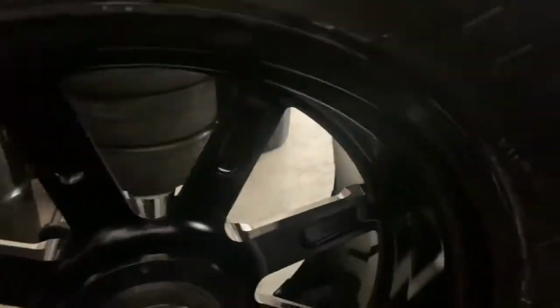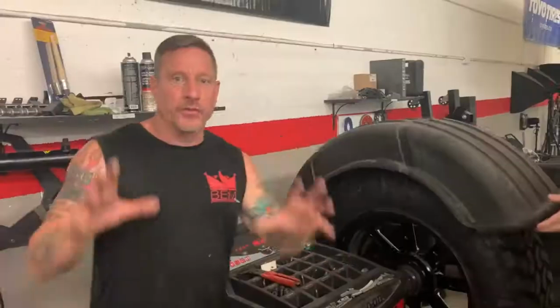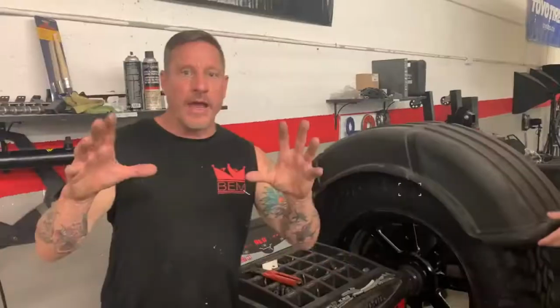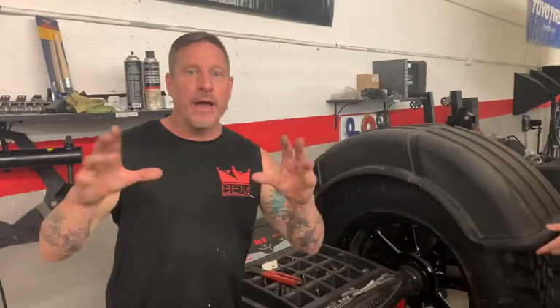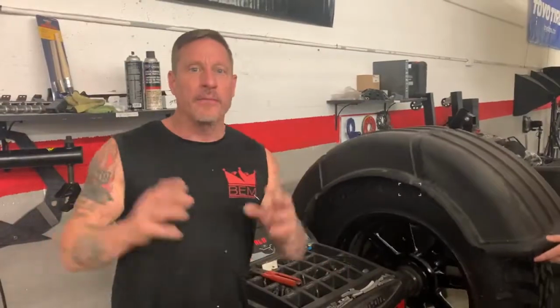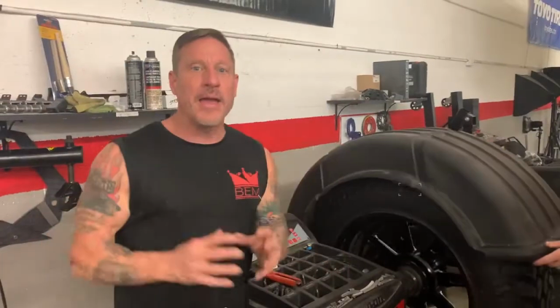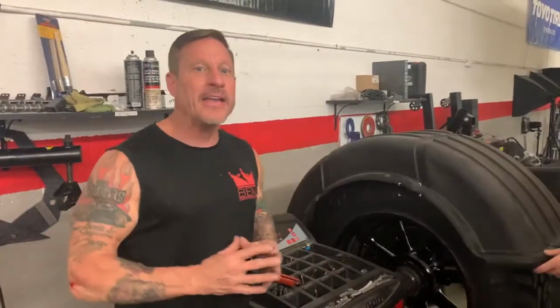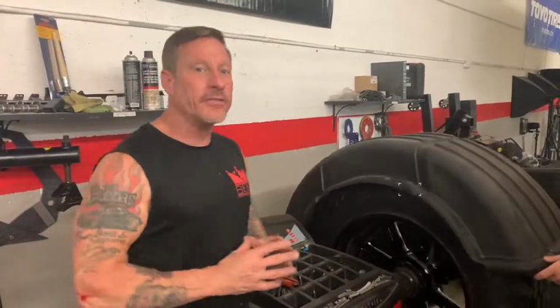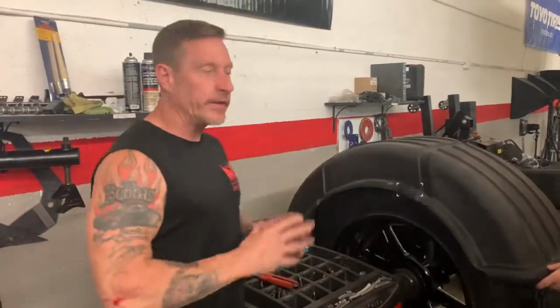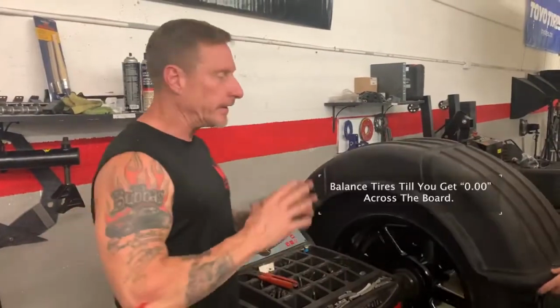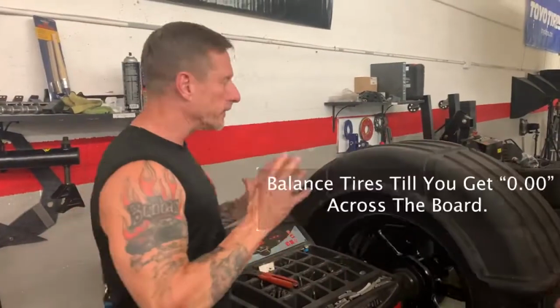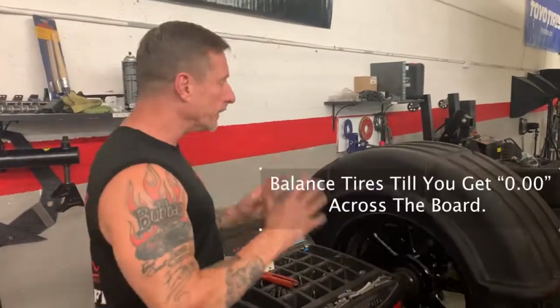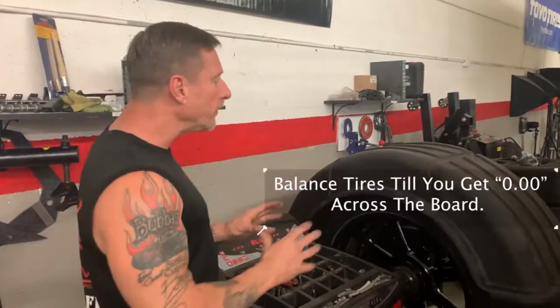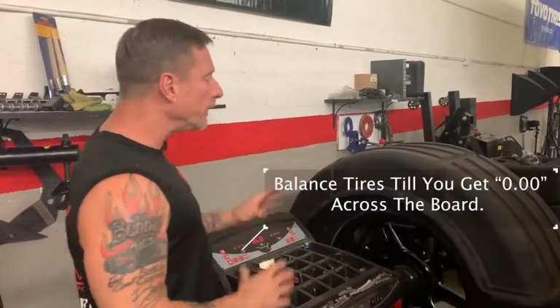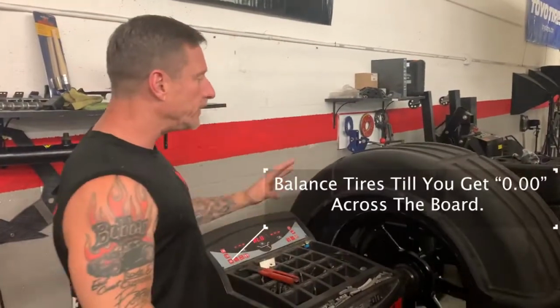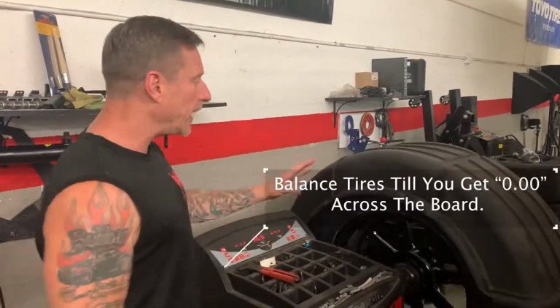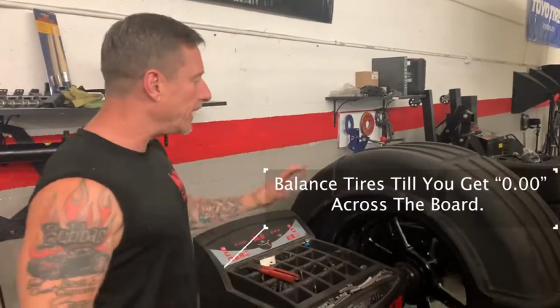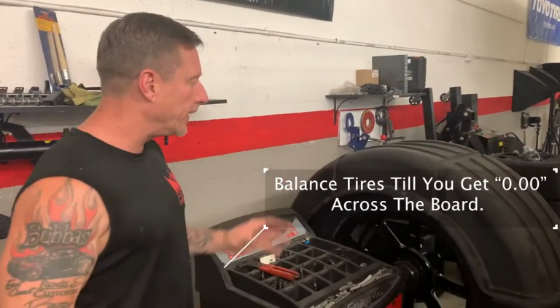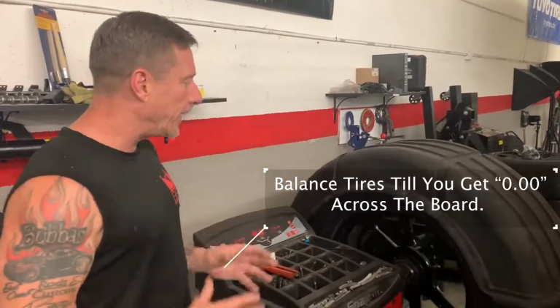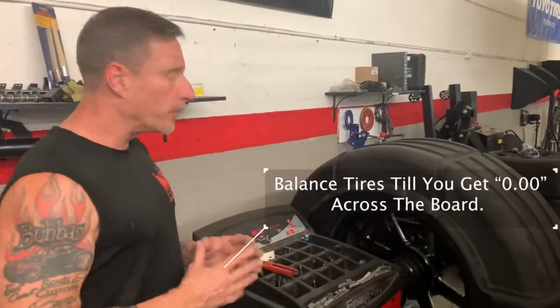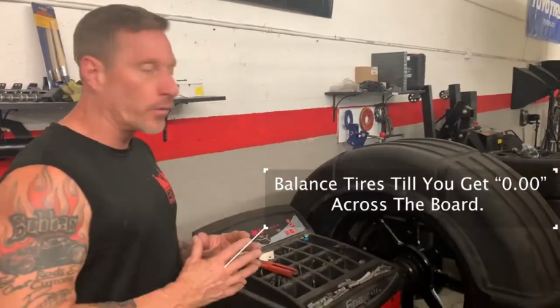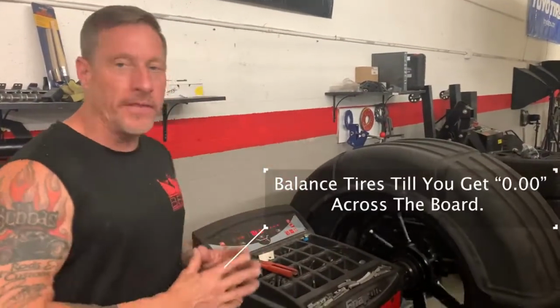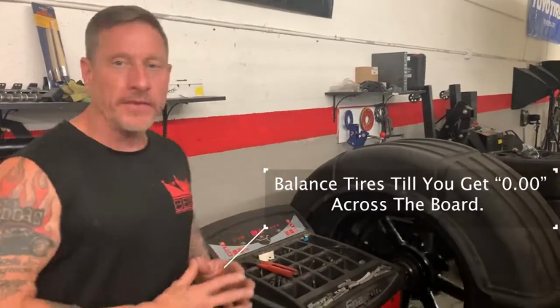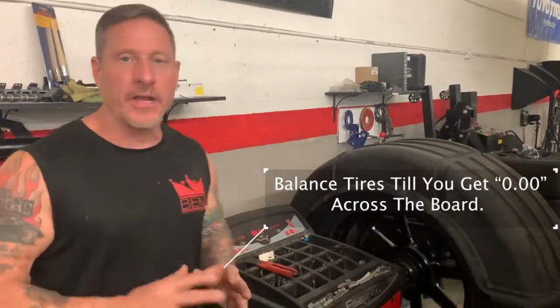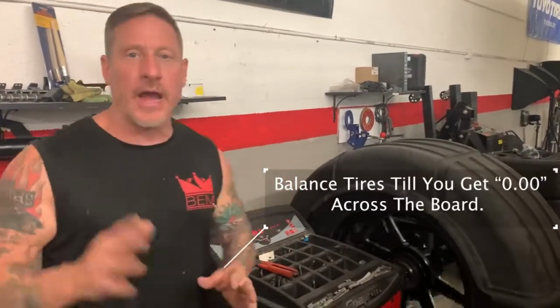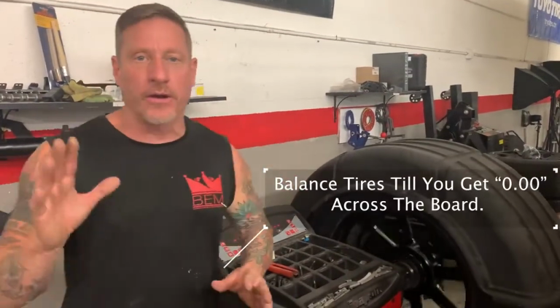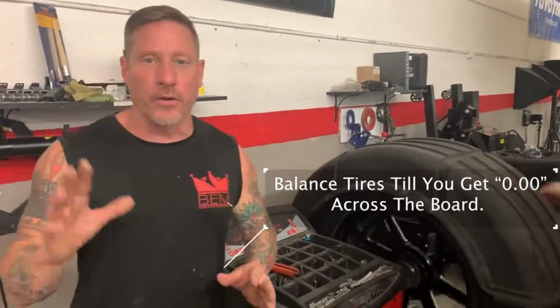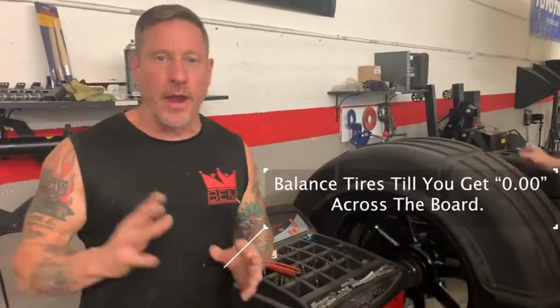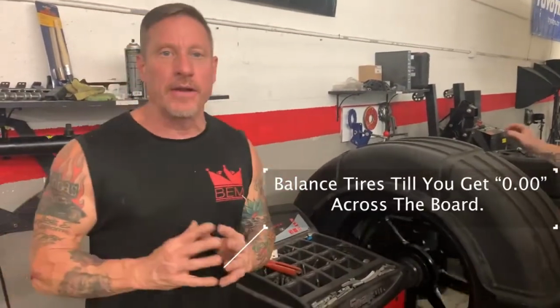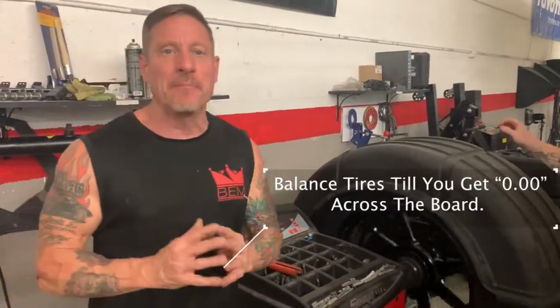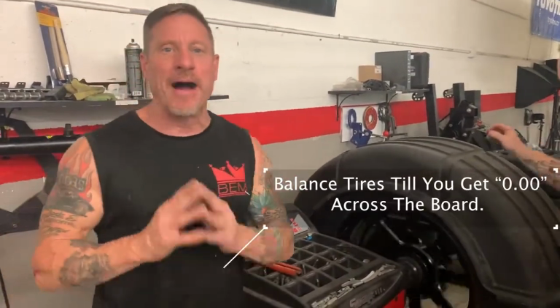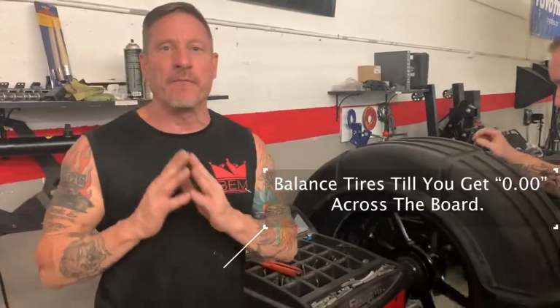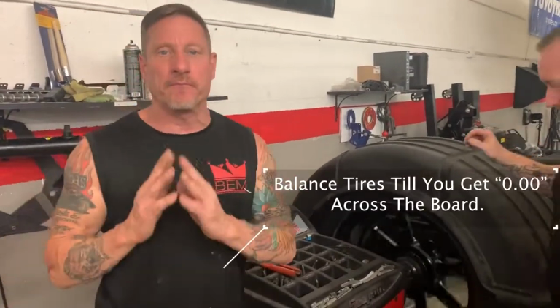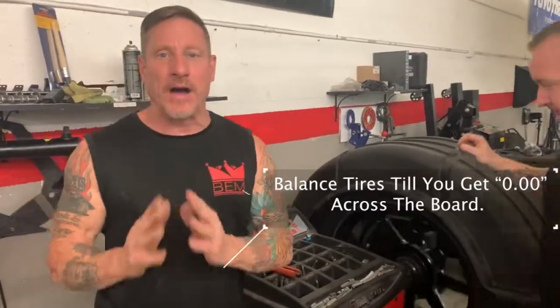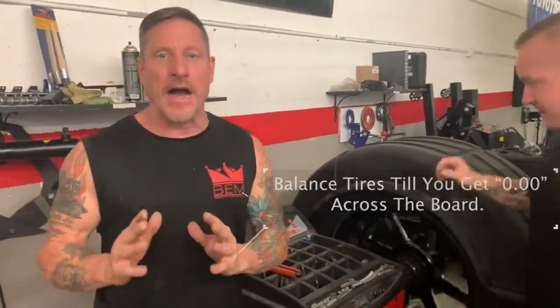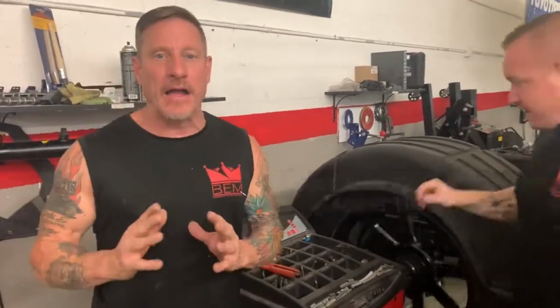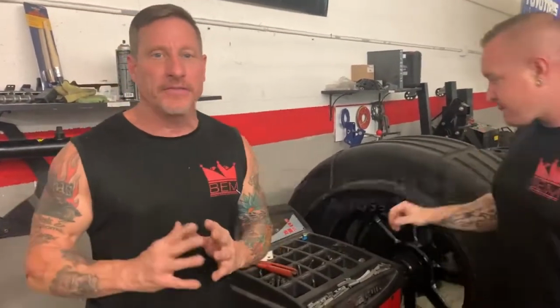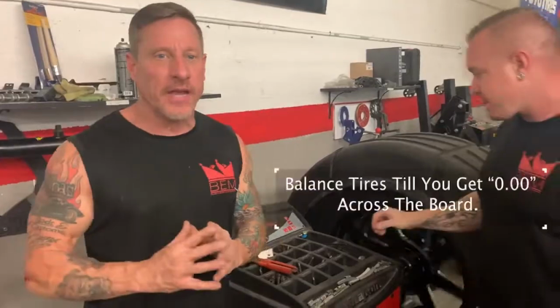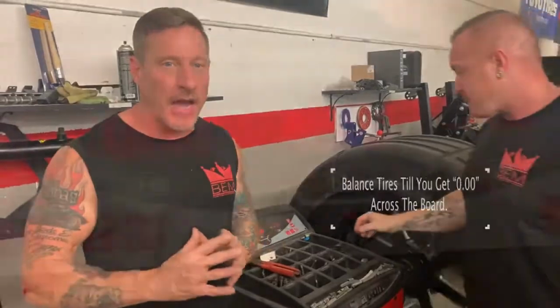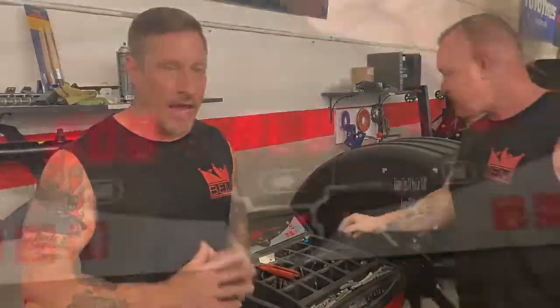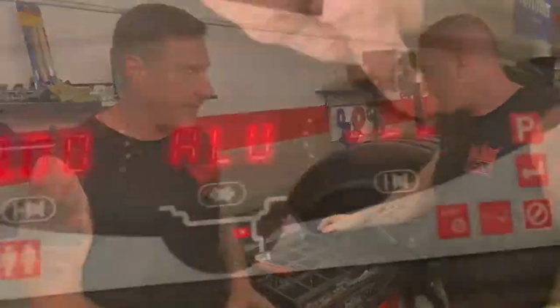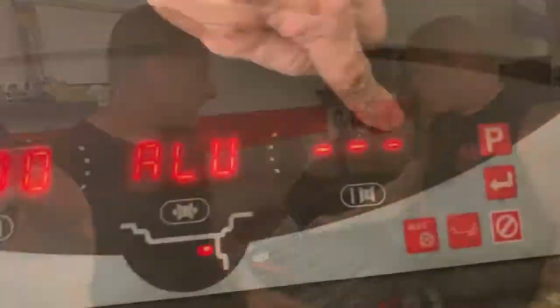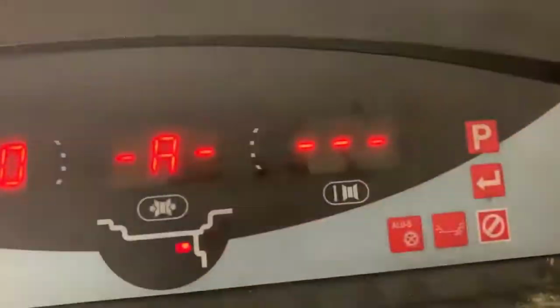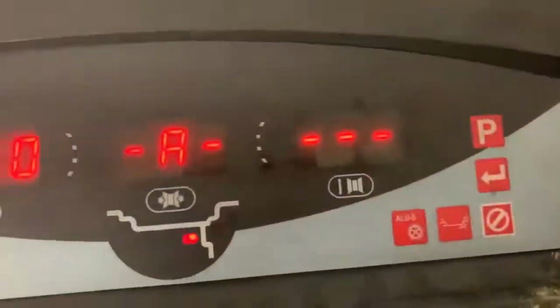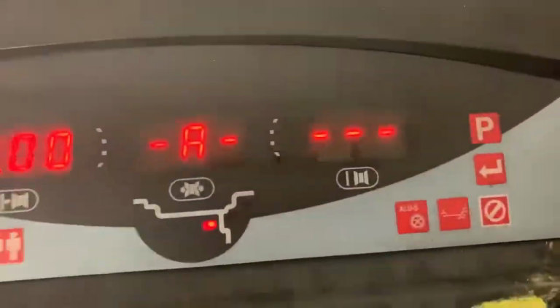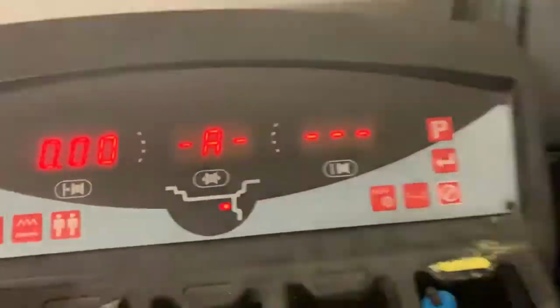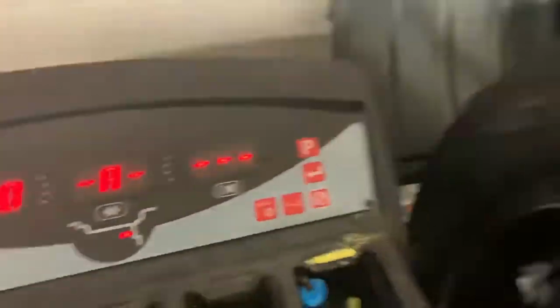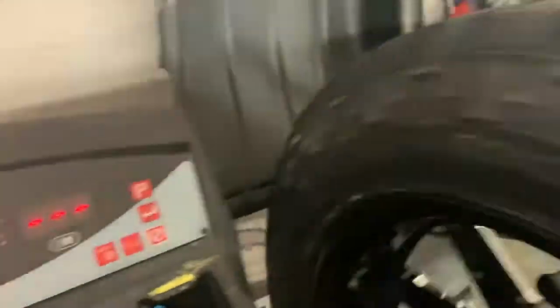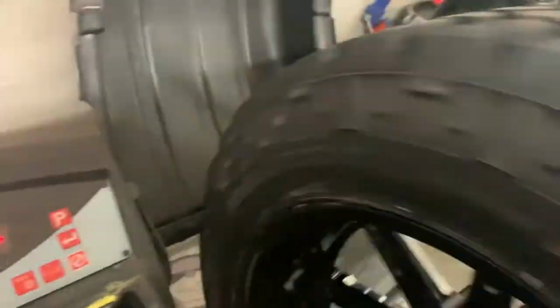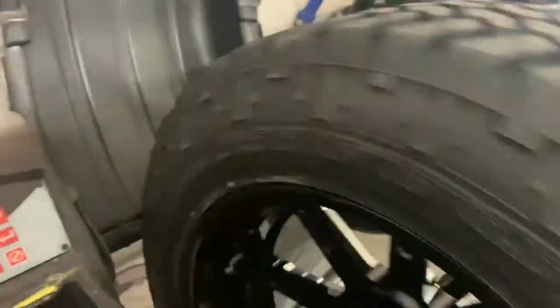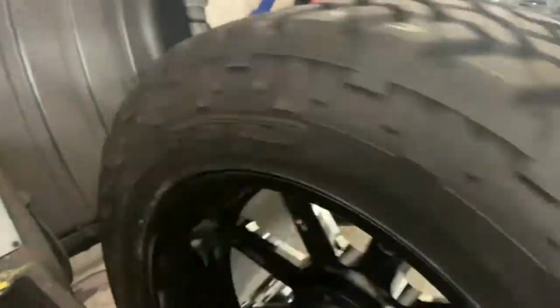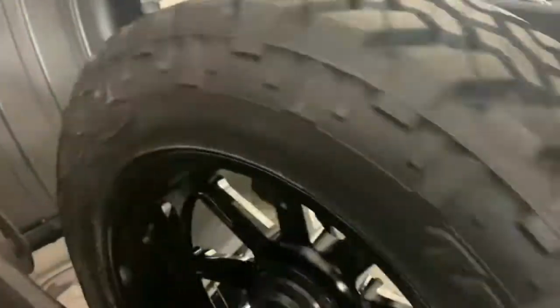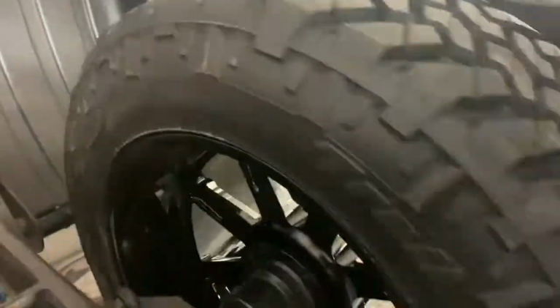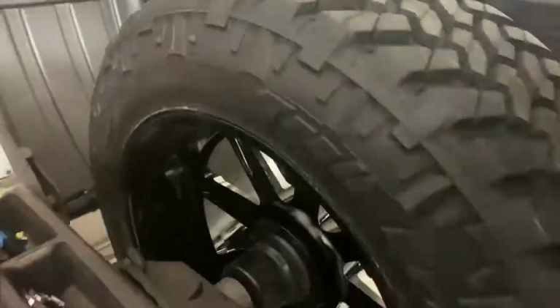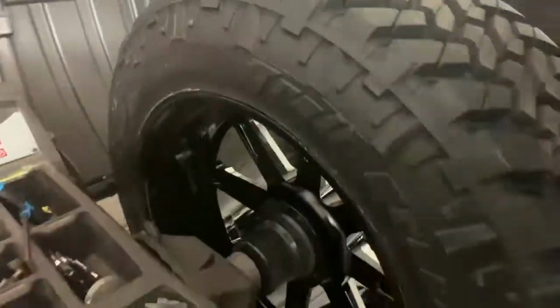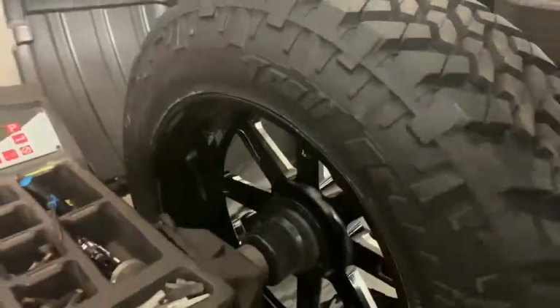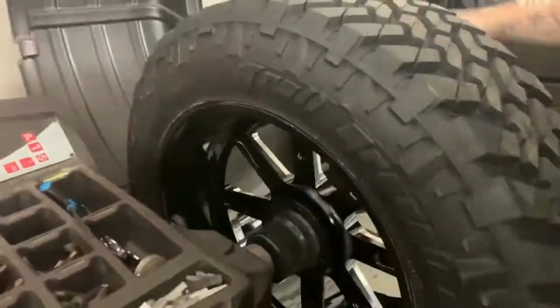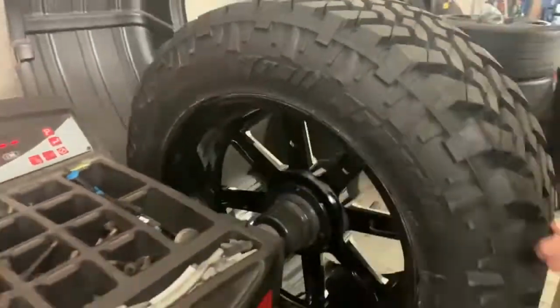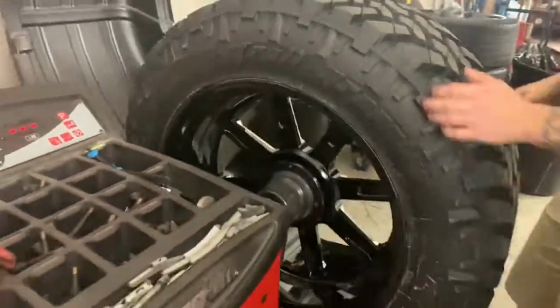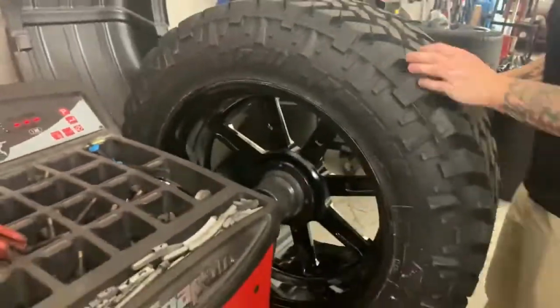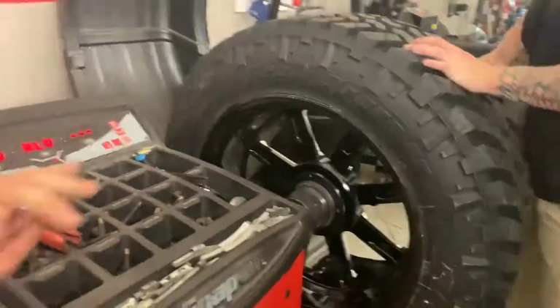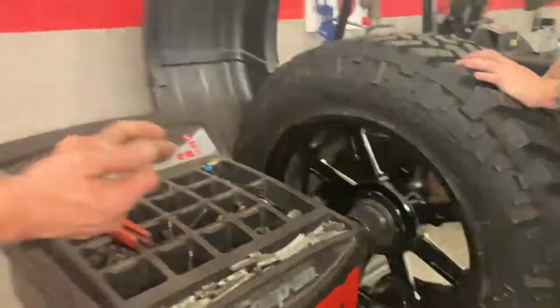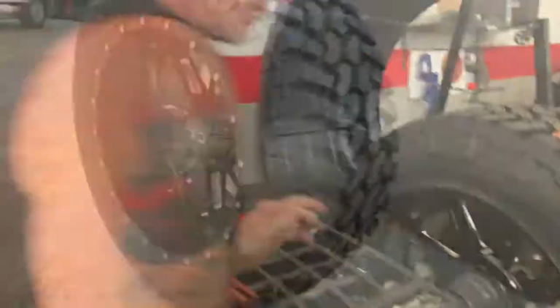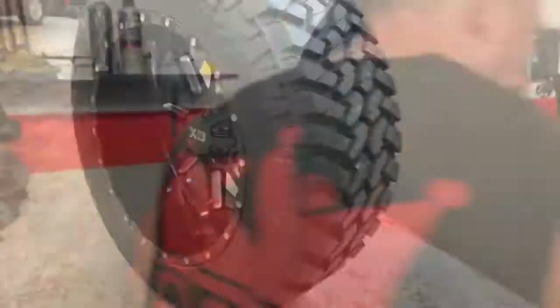So now the master has literally taken and run the tire around about five times. Let's go.